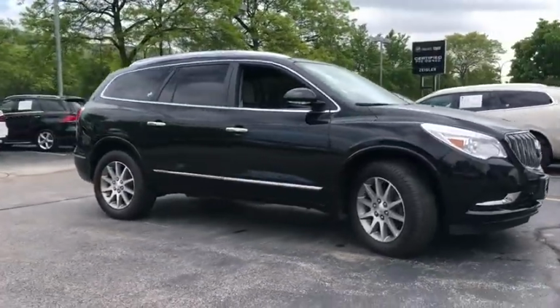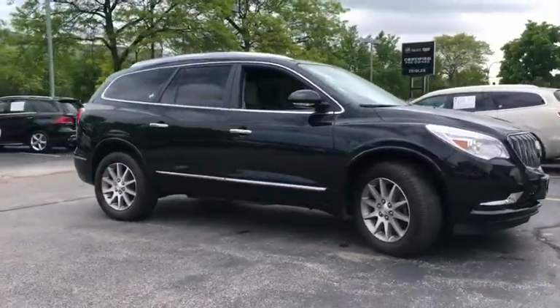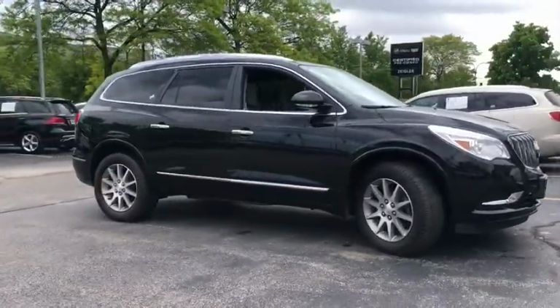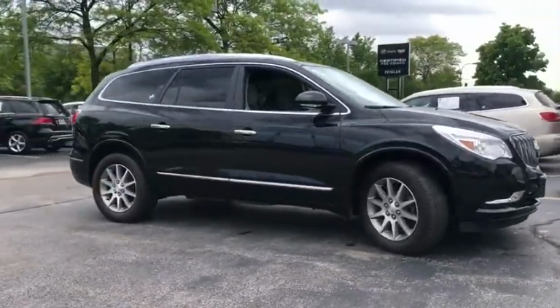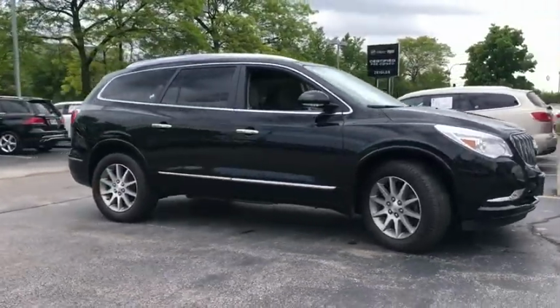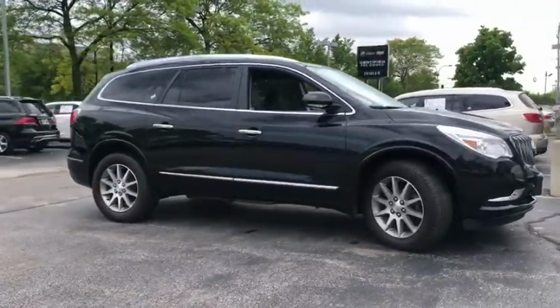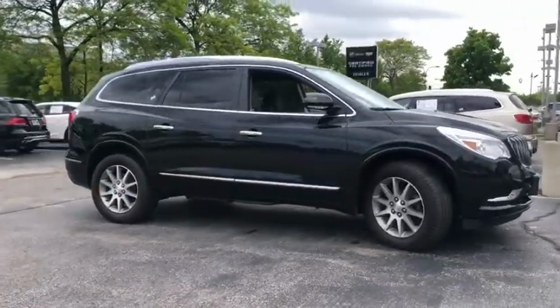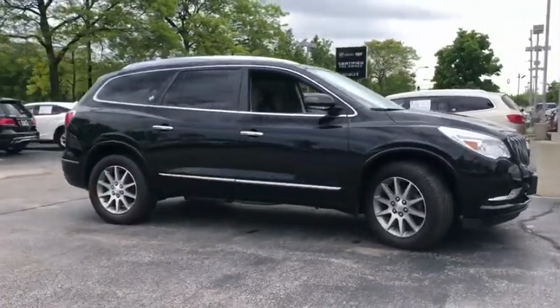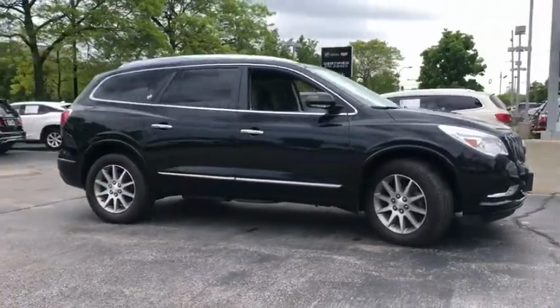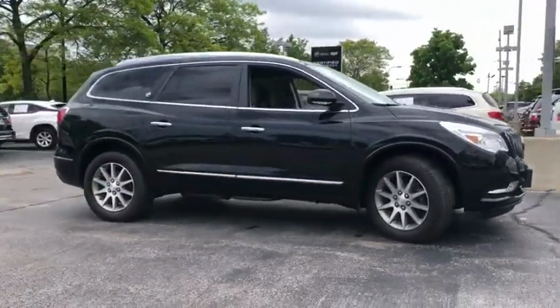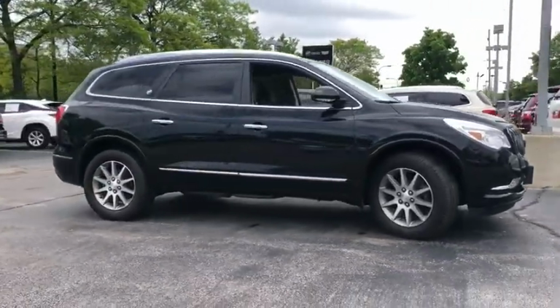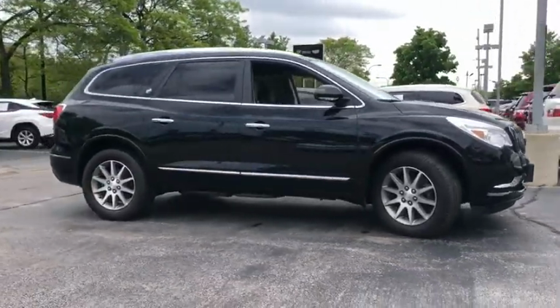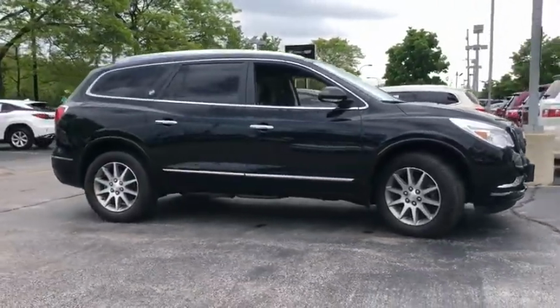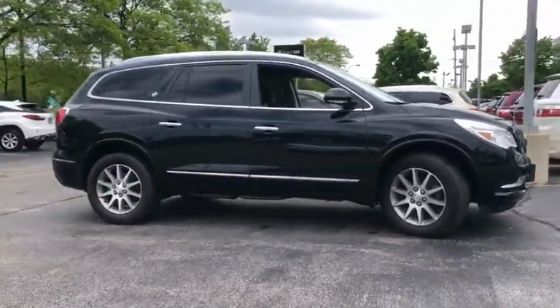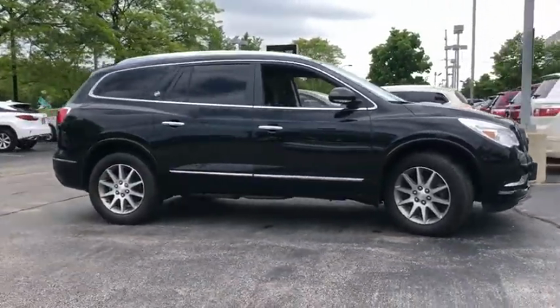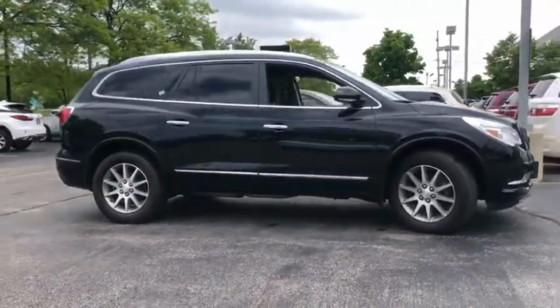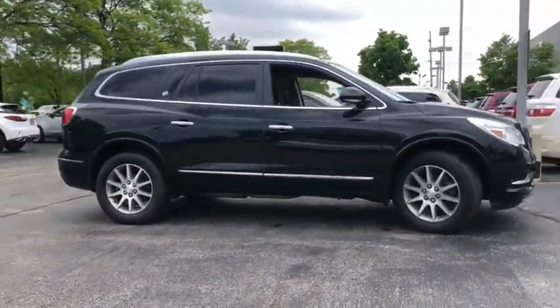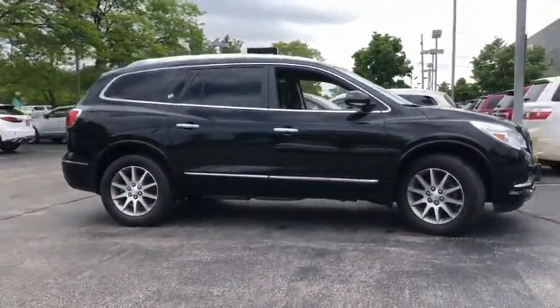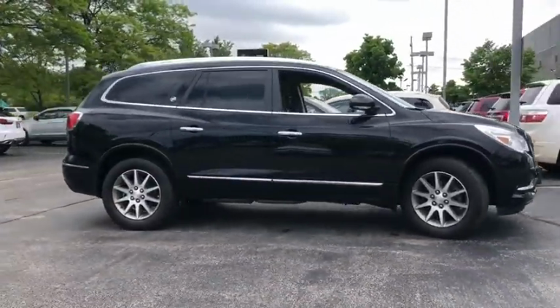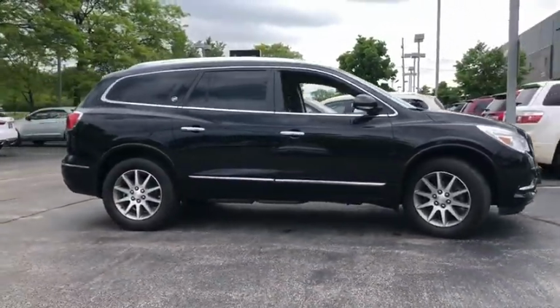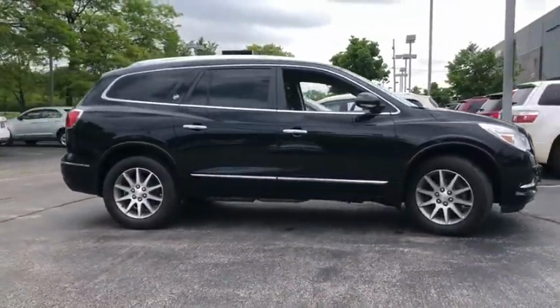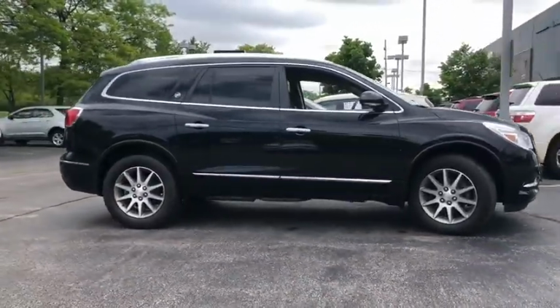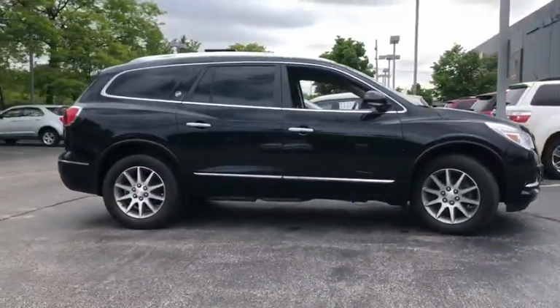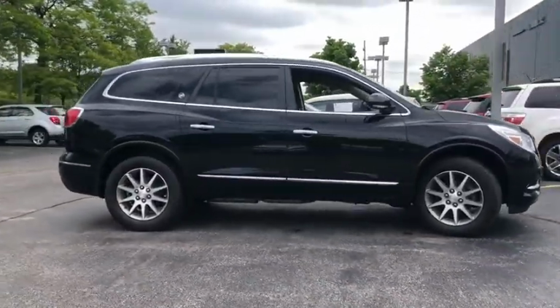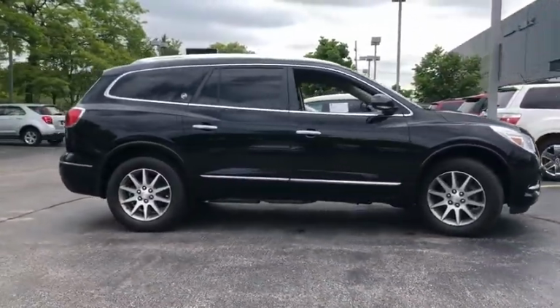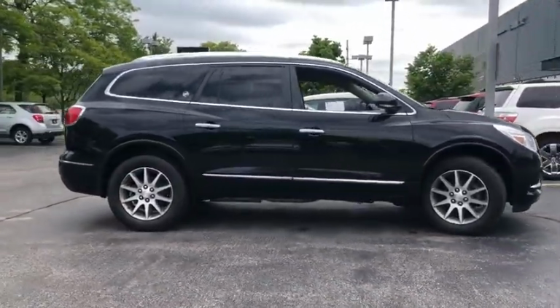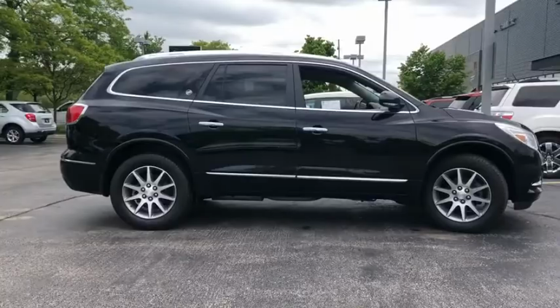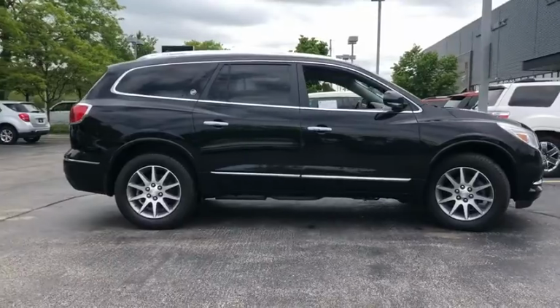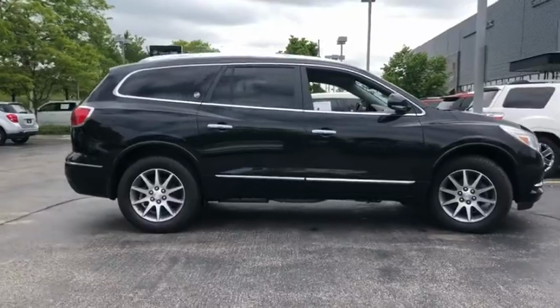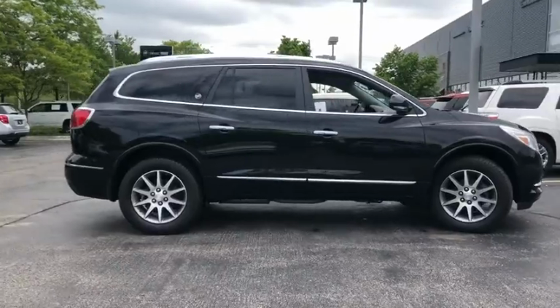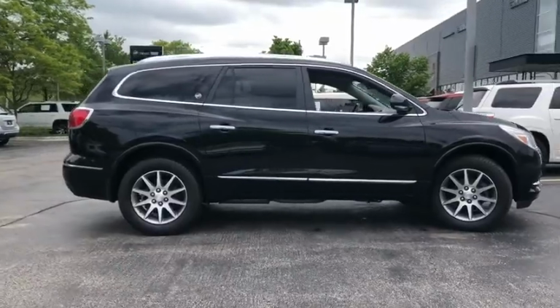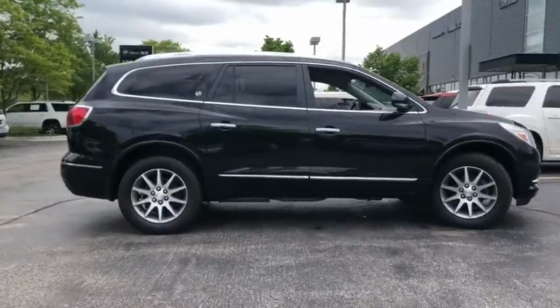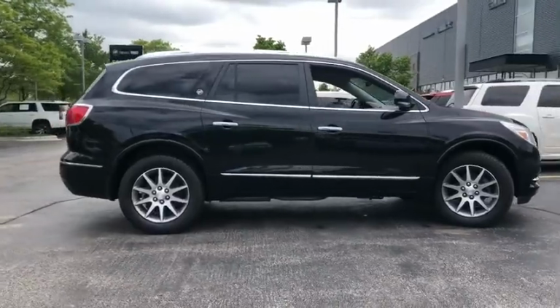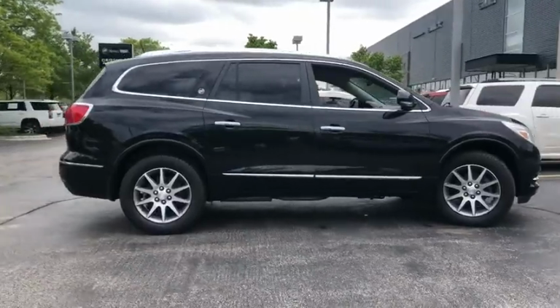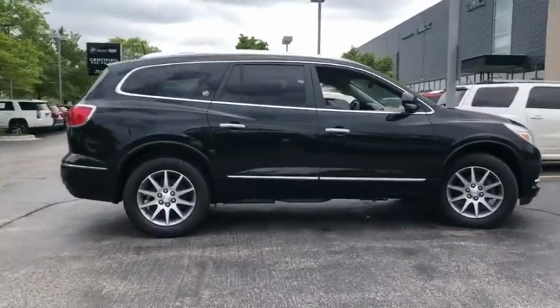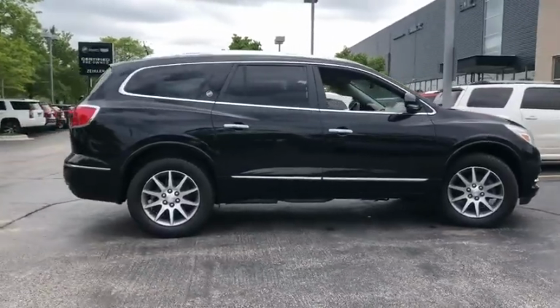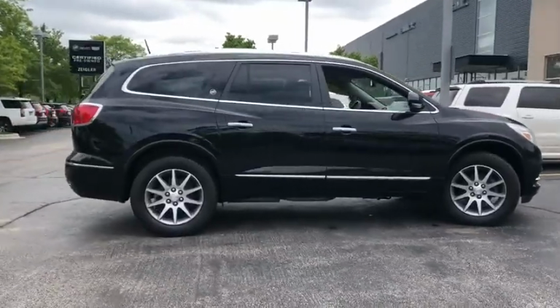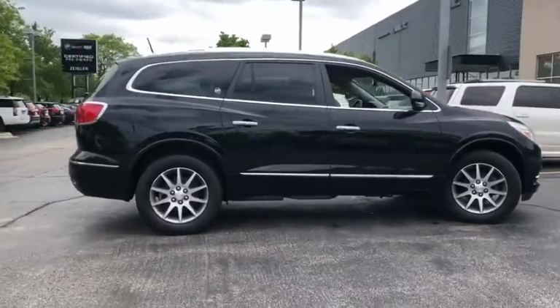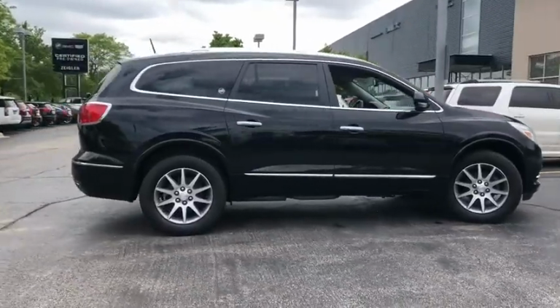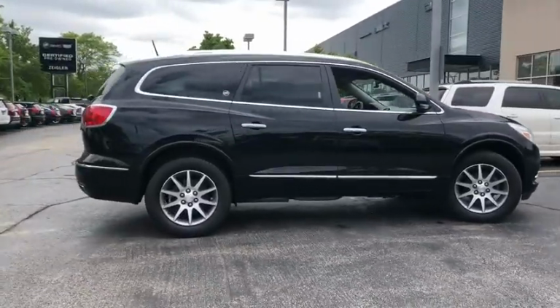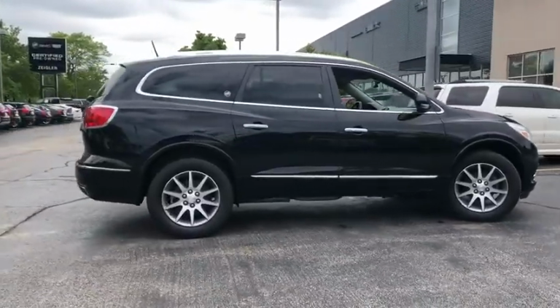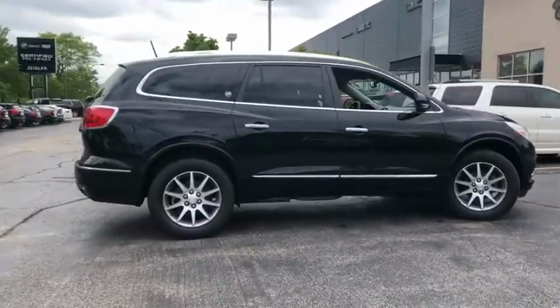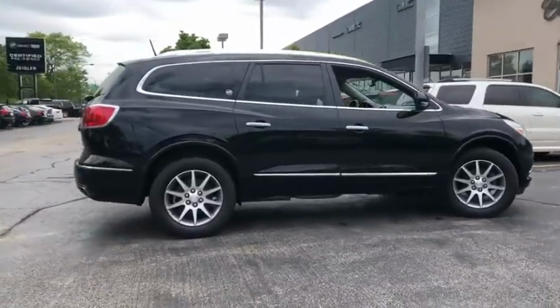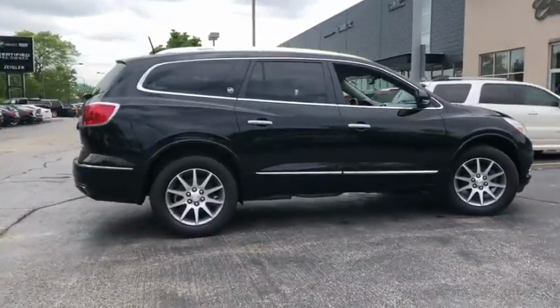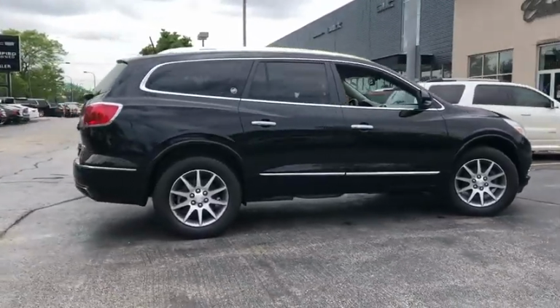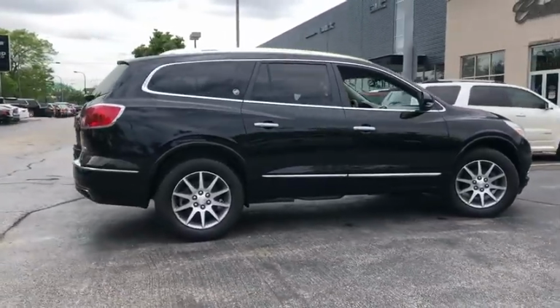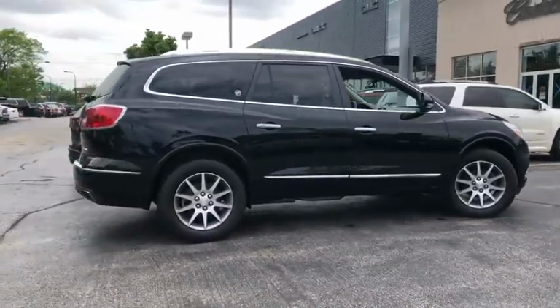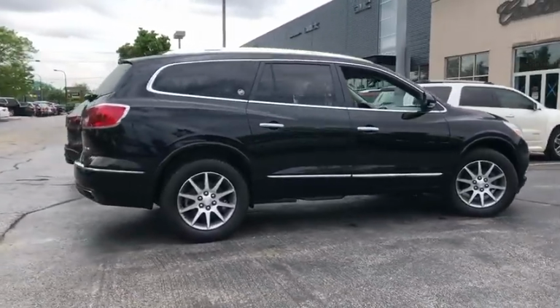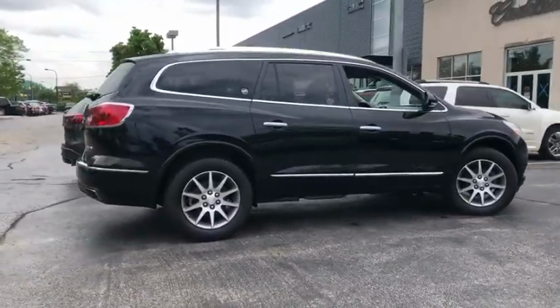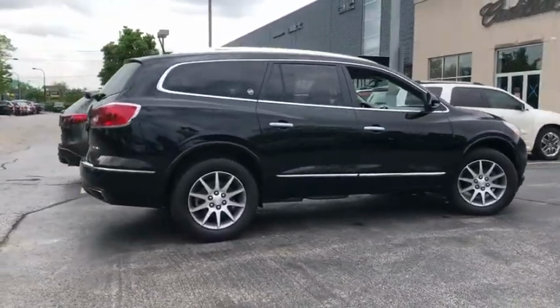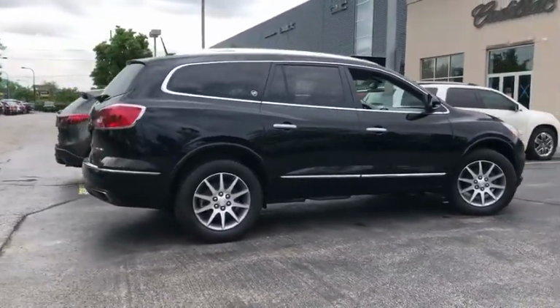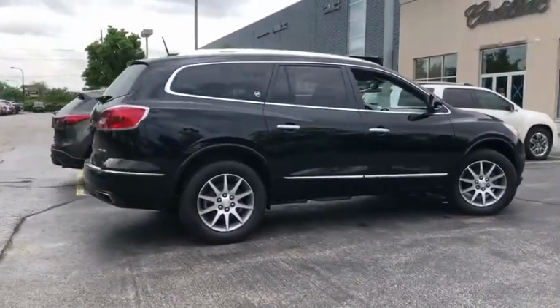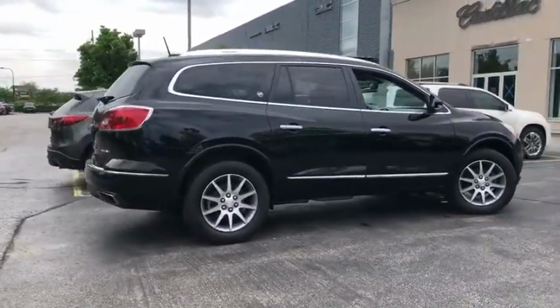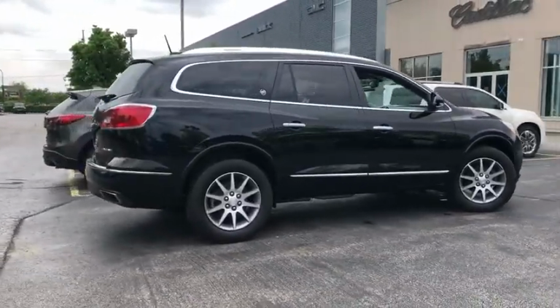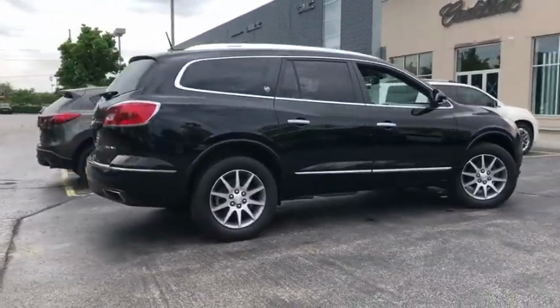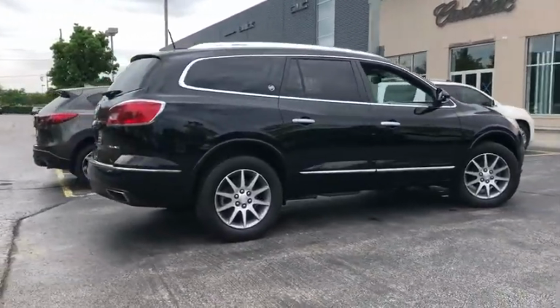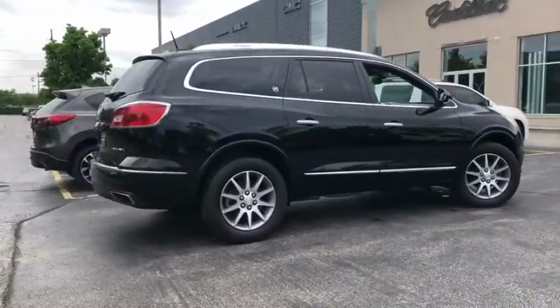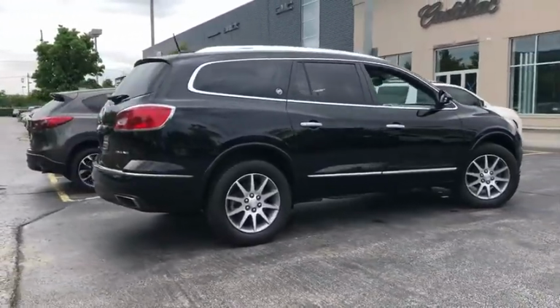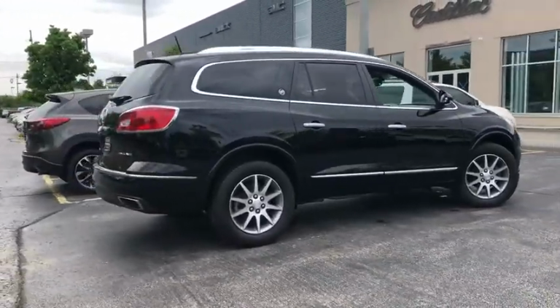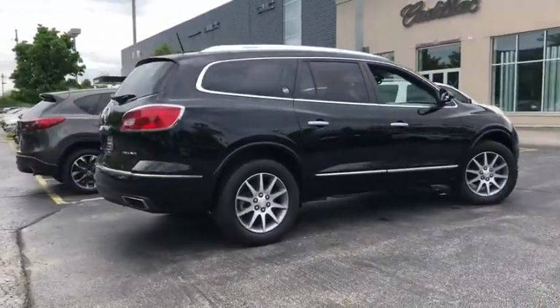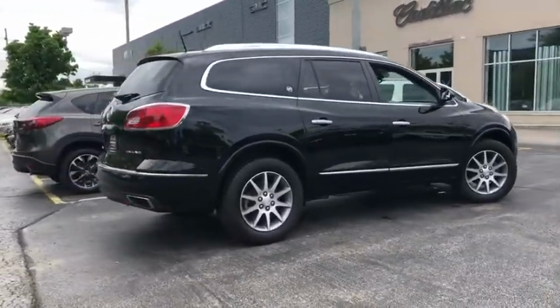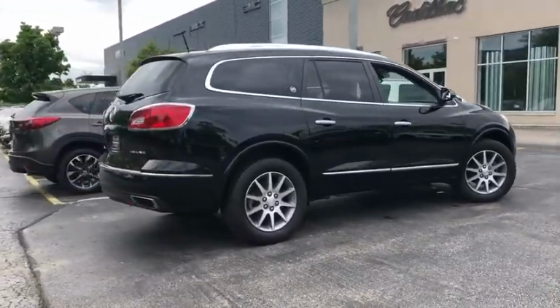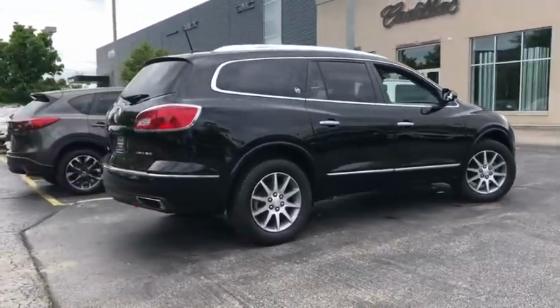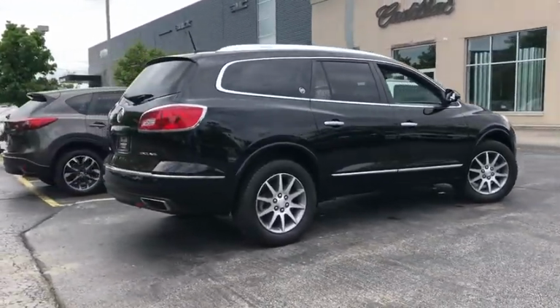This vehicle has less than 35,000 miles. Here are some of this vehicle's great options: power liftgate.